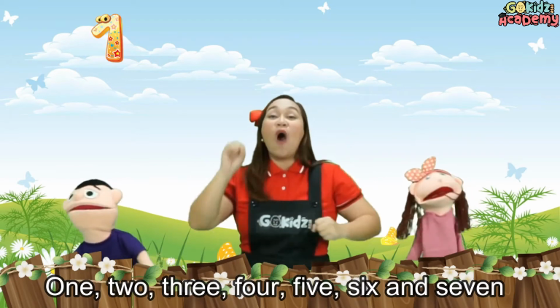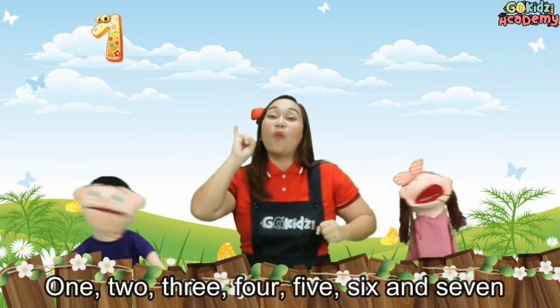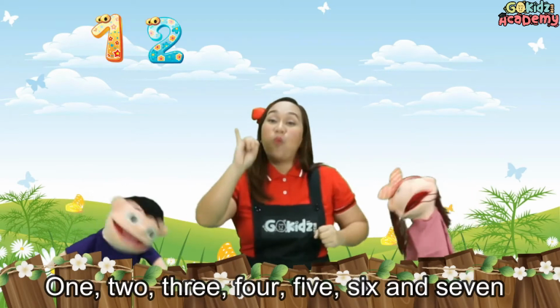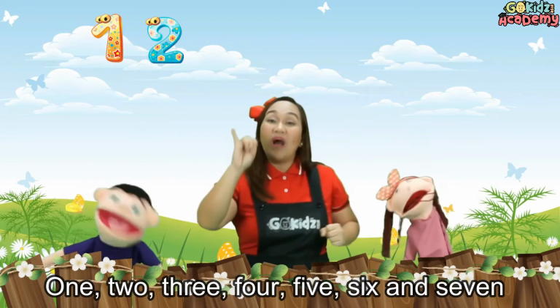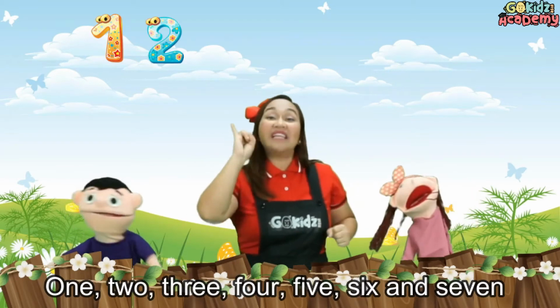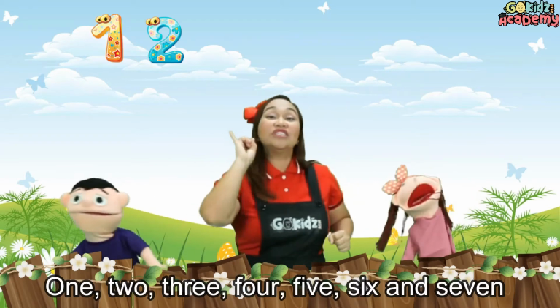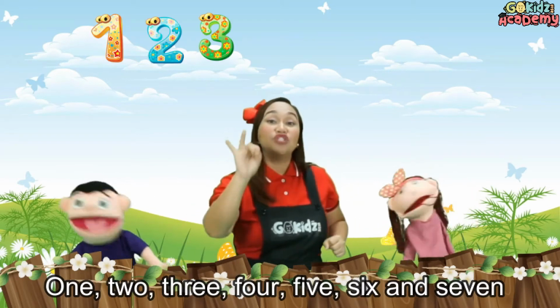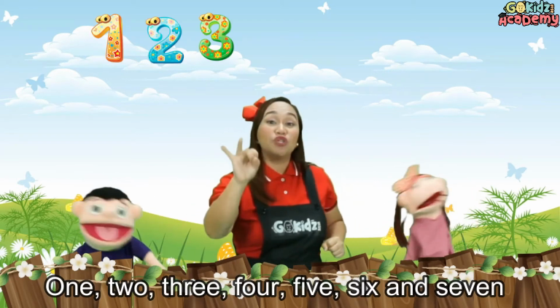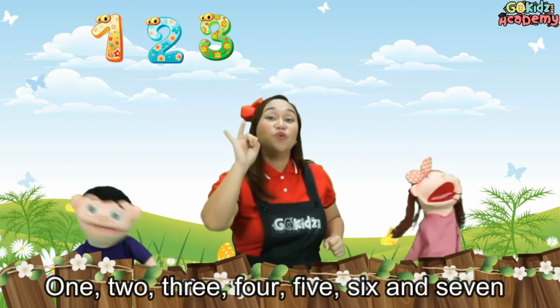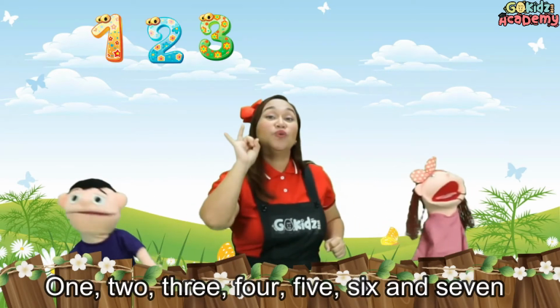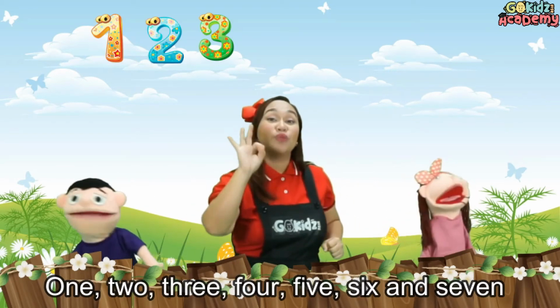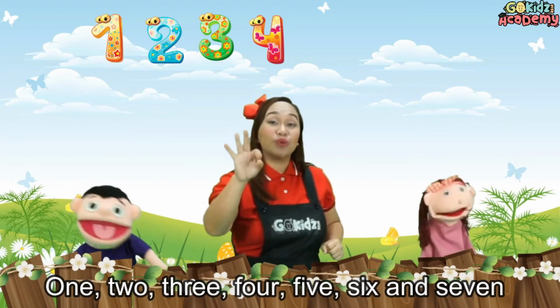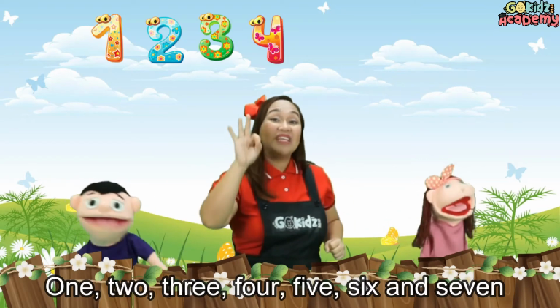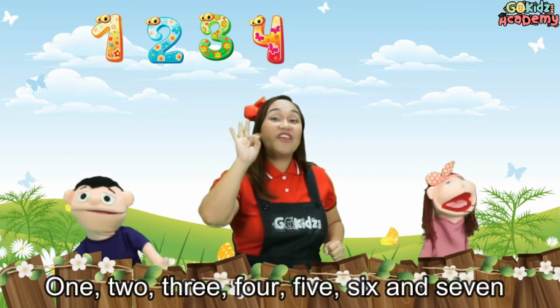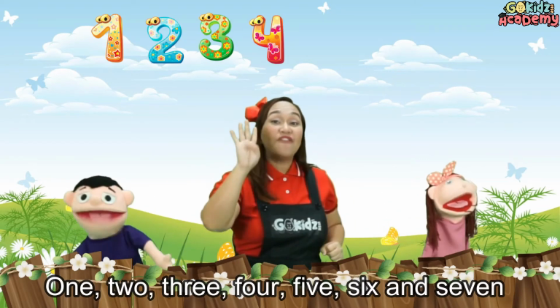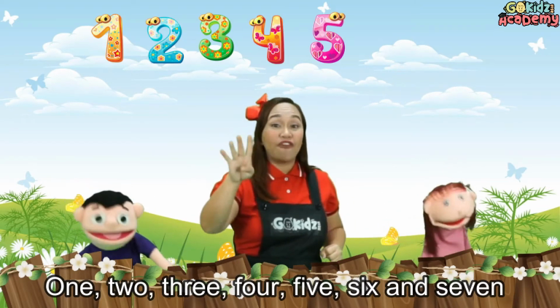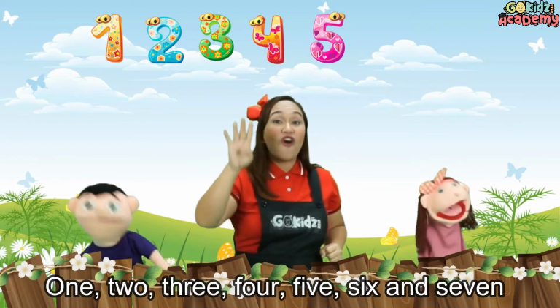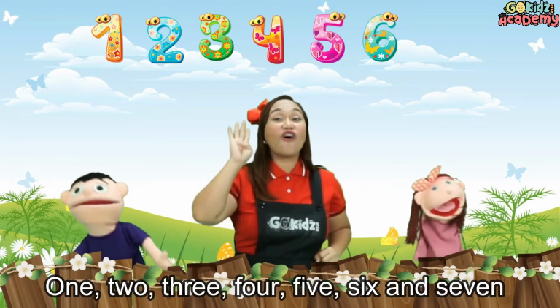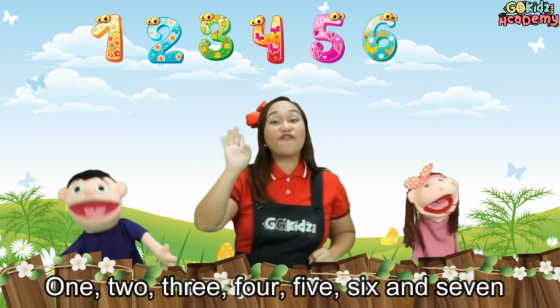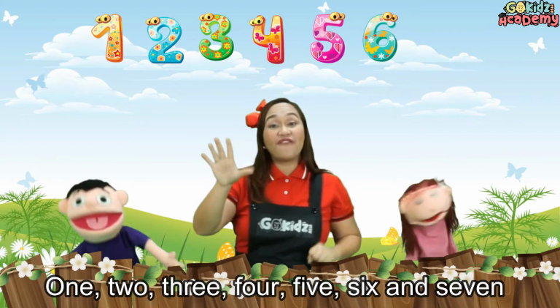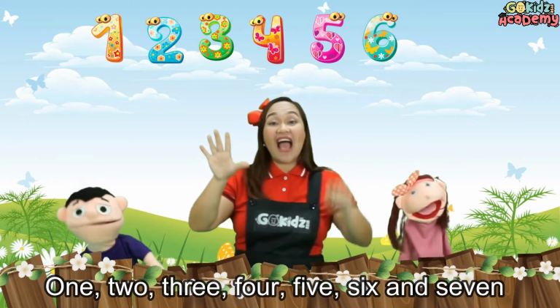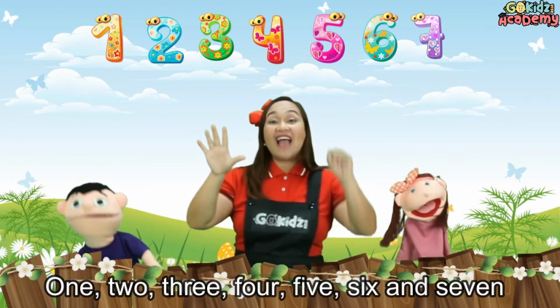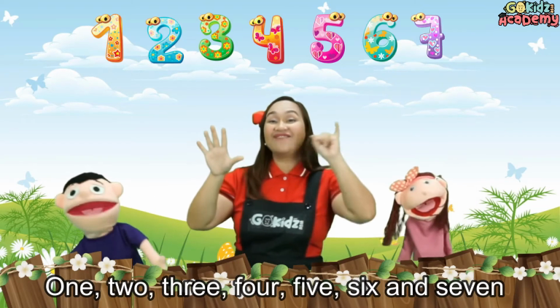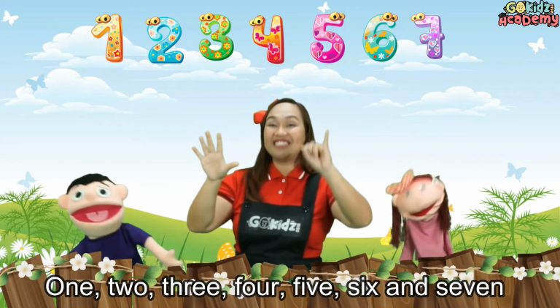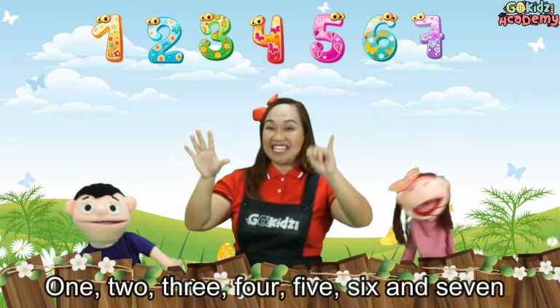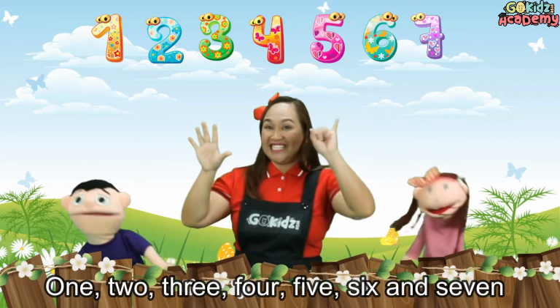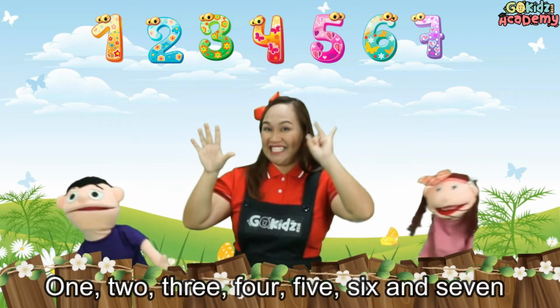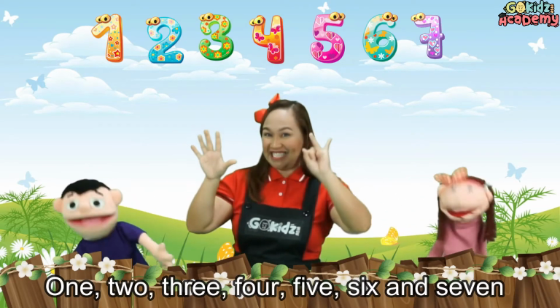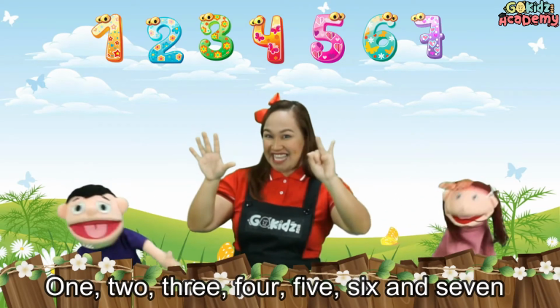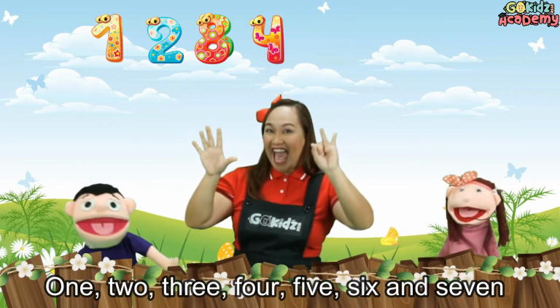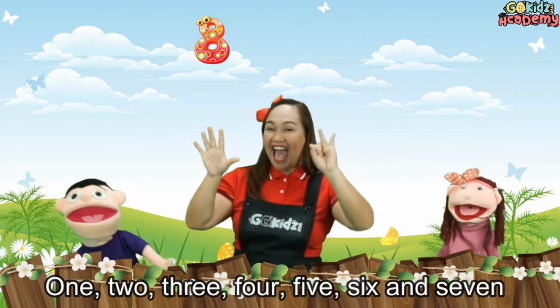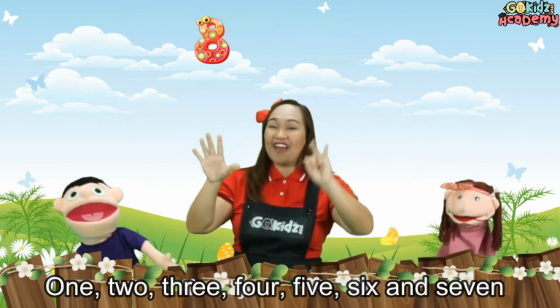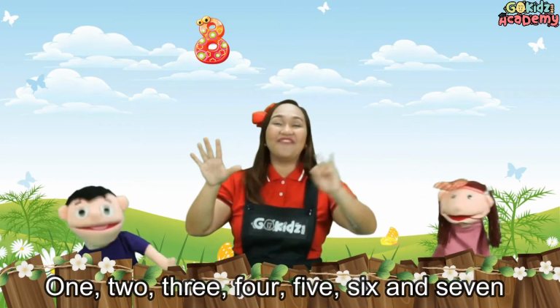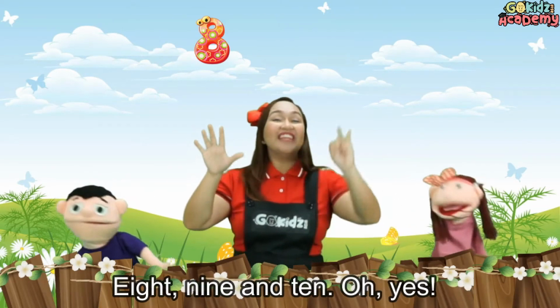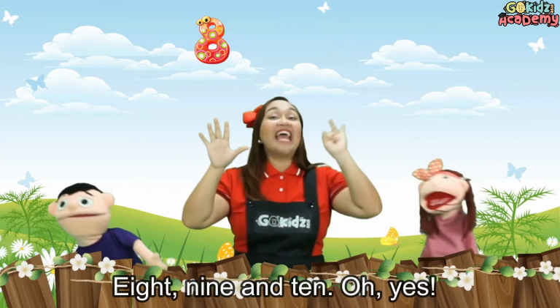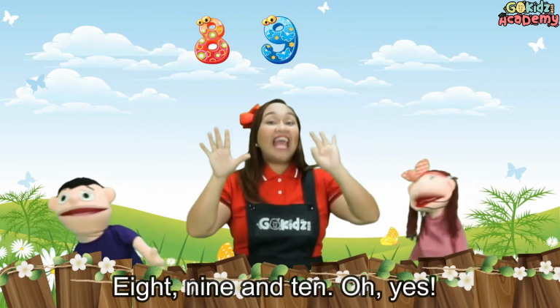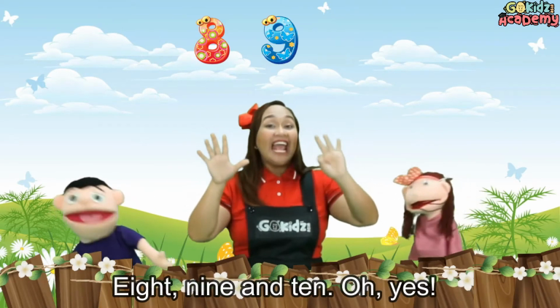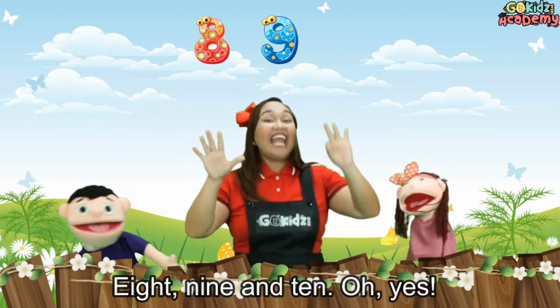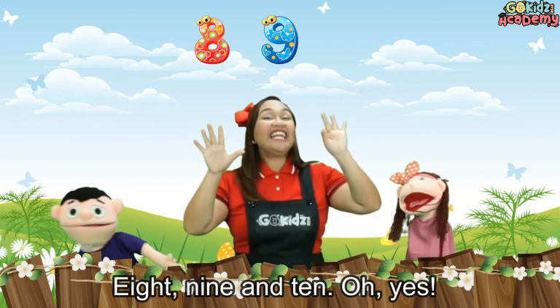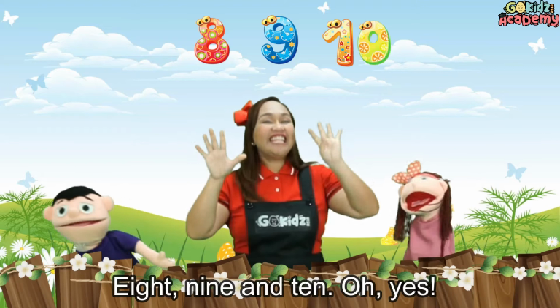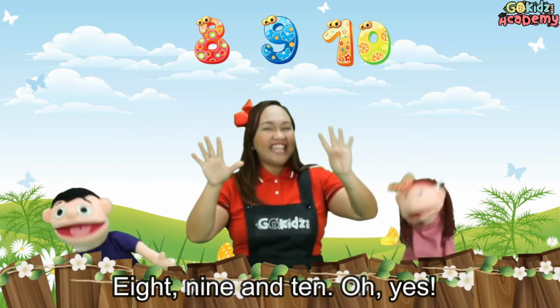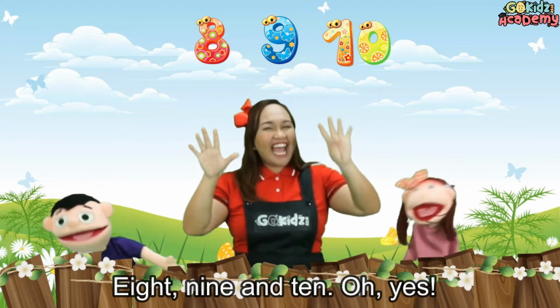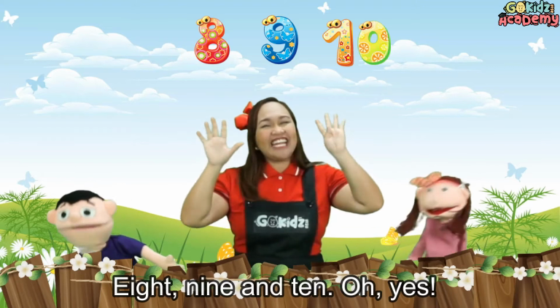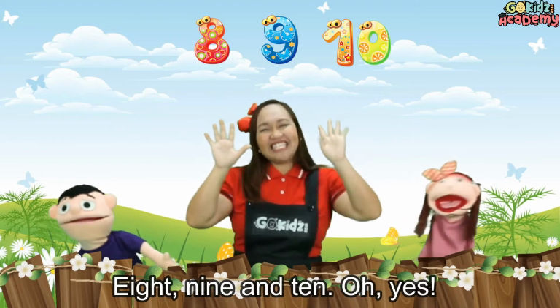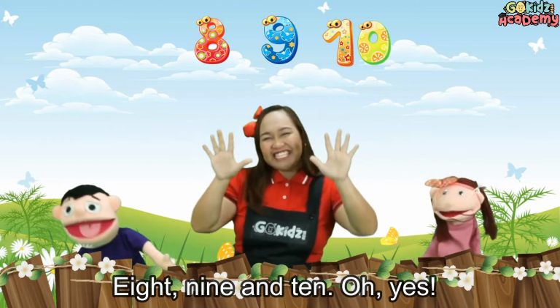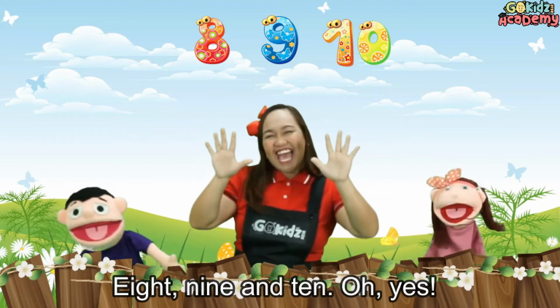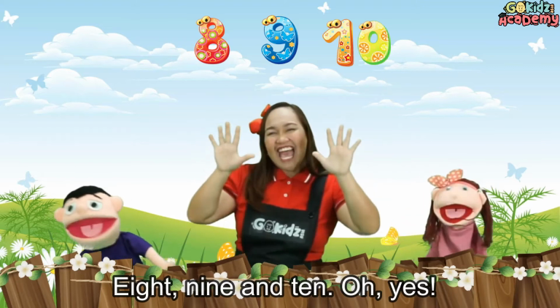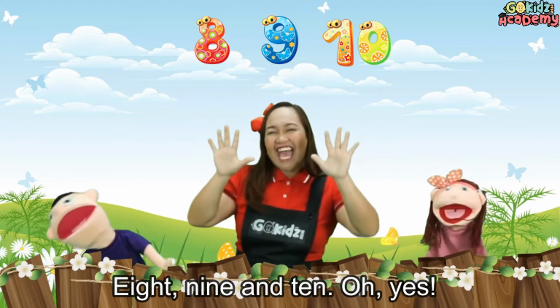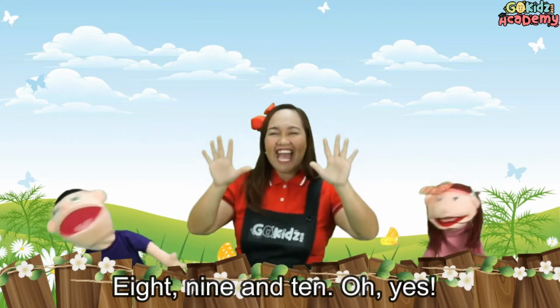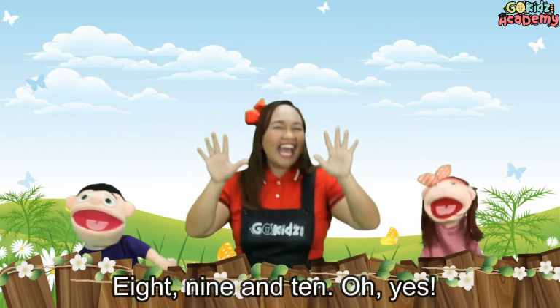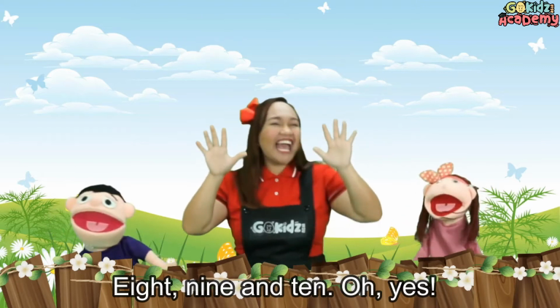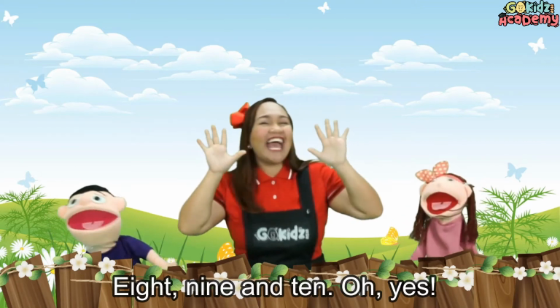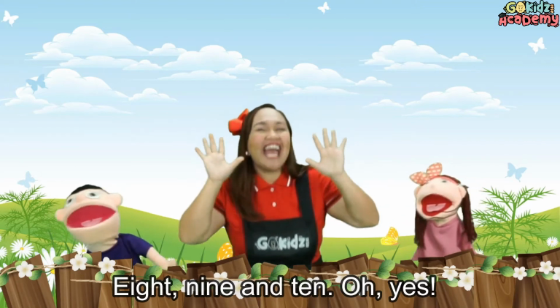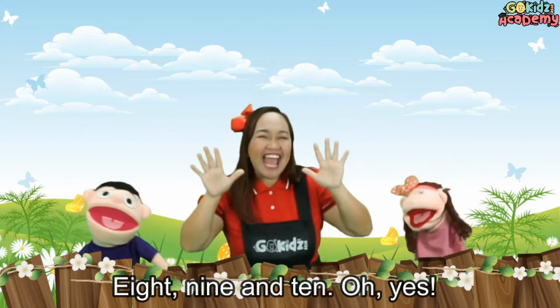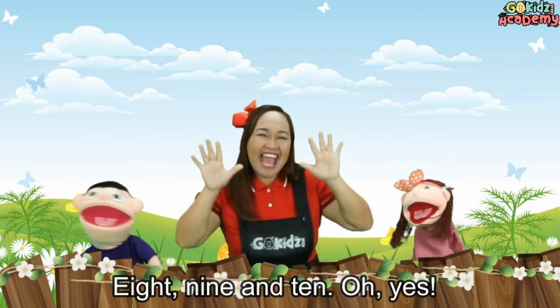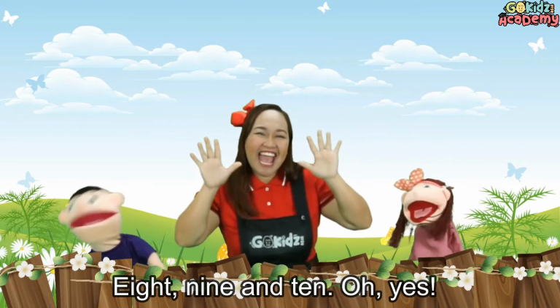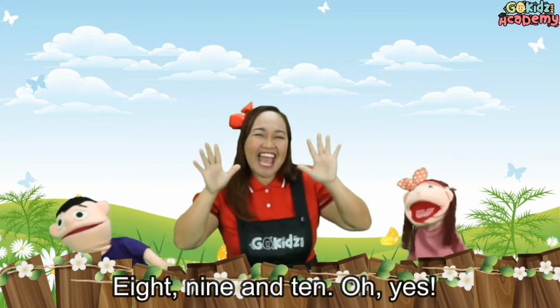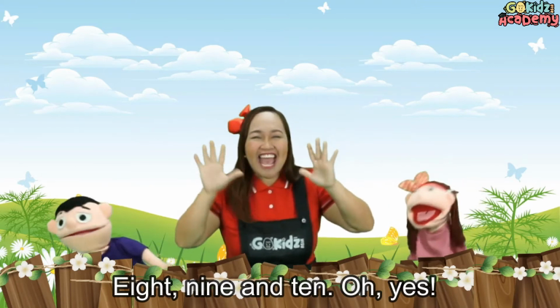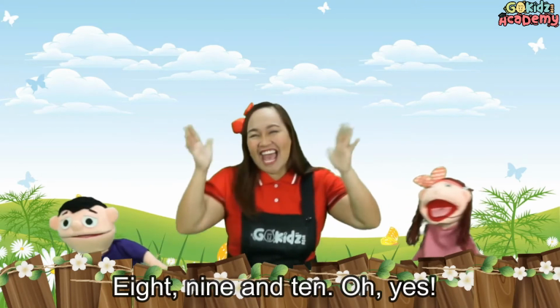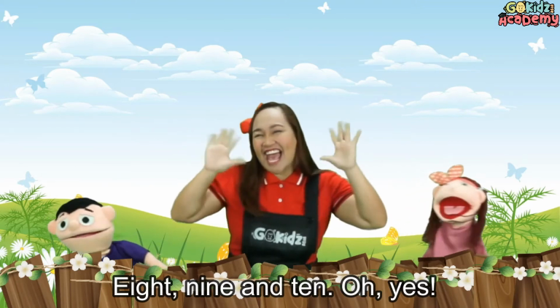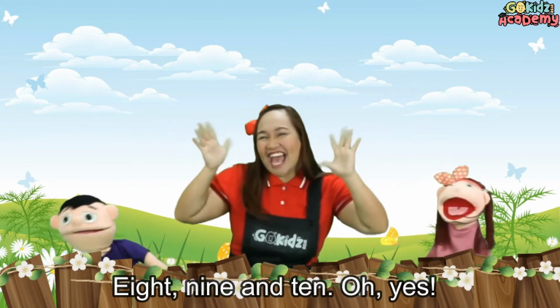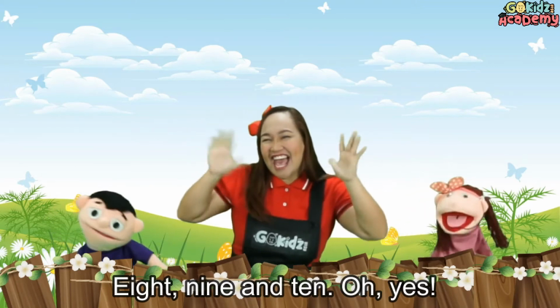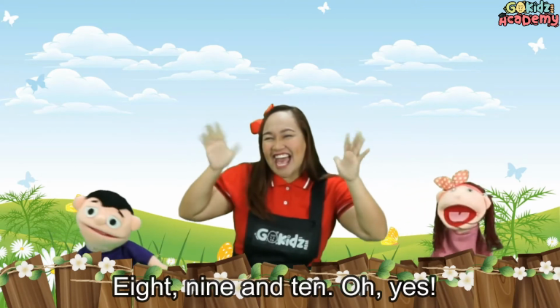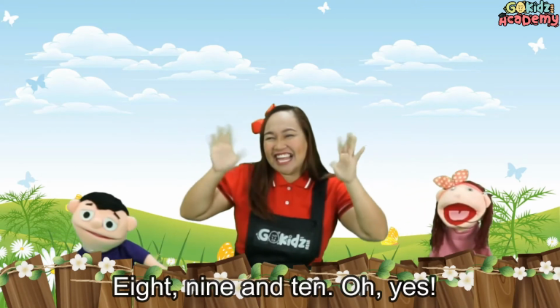1, 2, 3, 4, 5, 6 and 7, 8, 9 and 10! Oh yeah! 1,